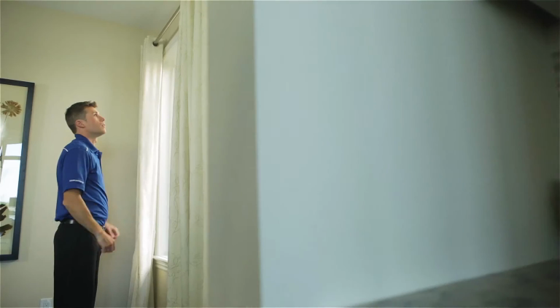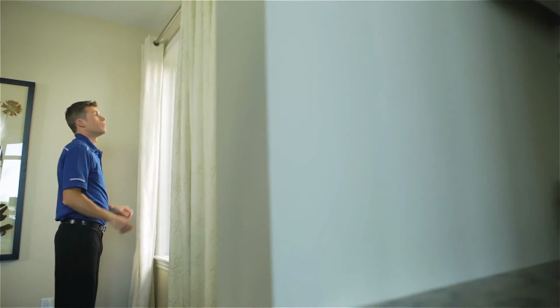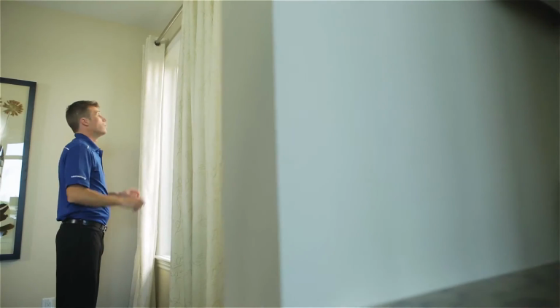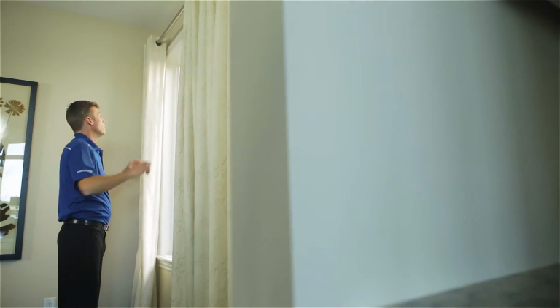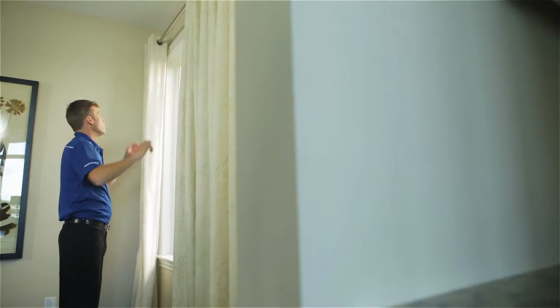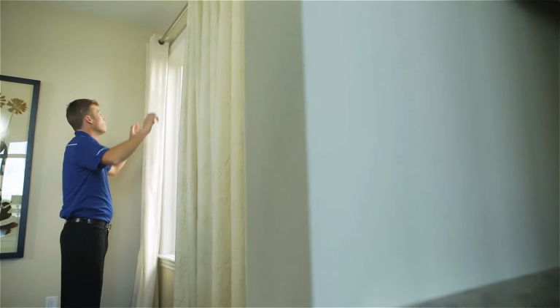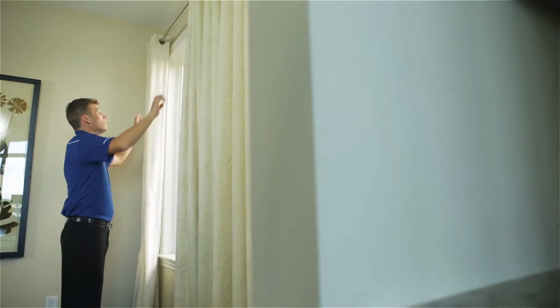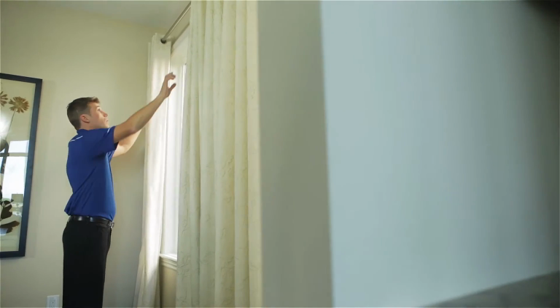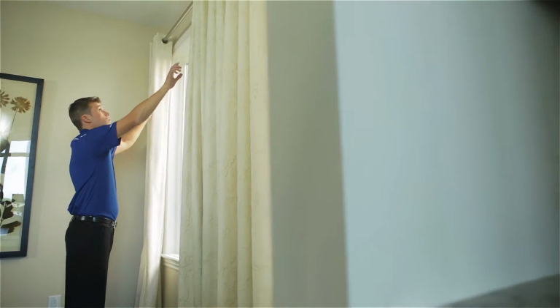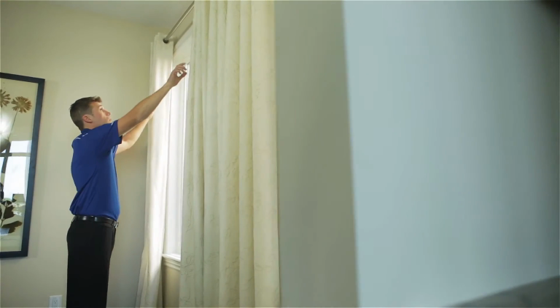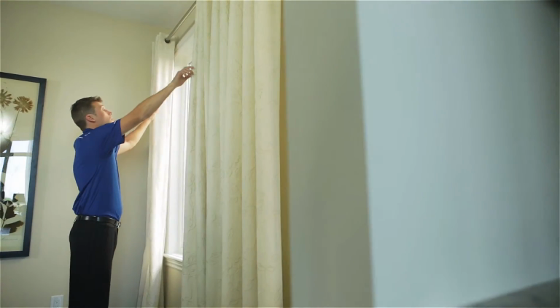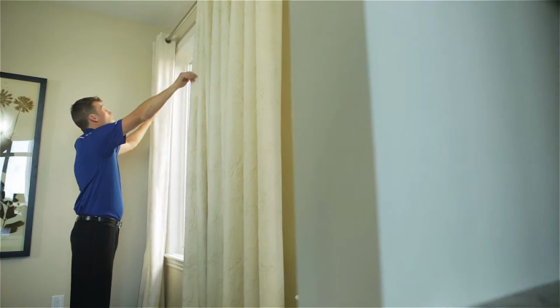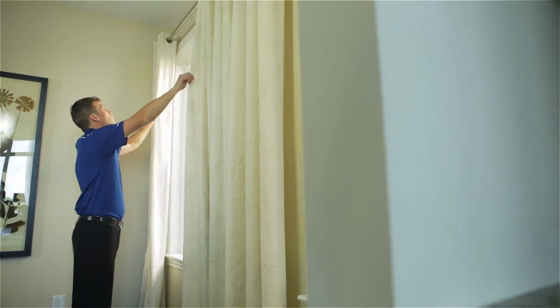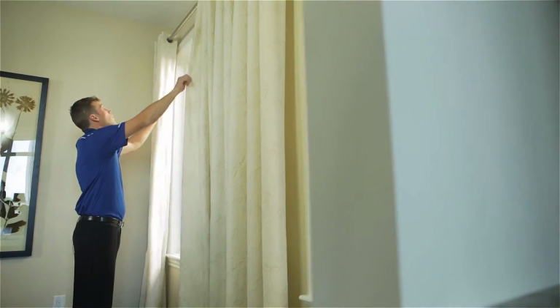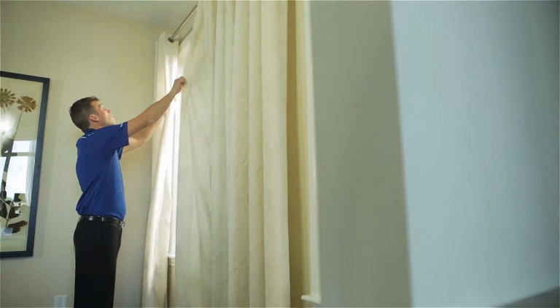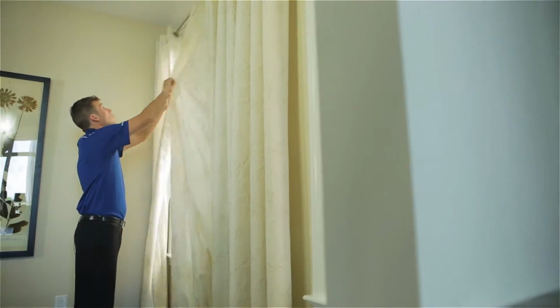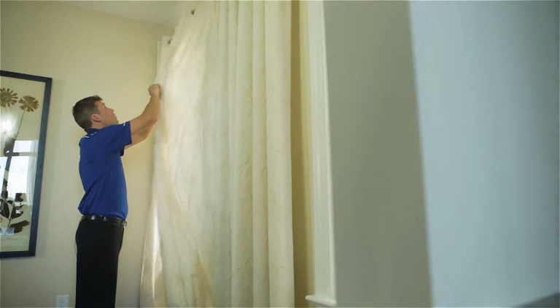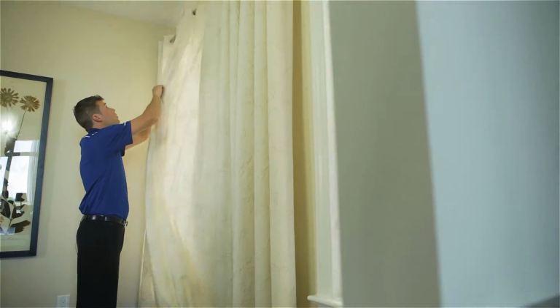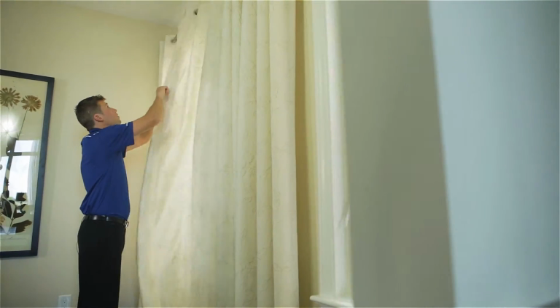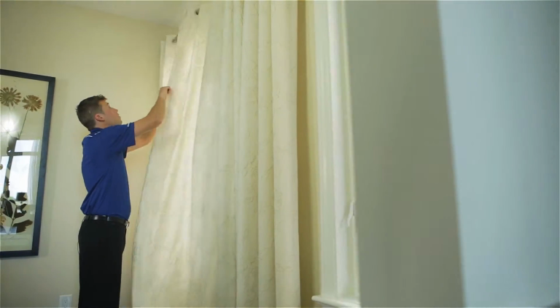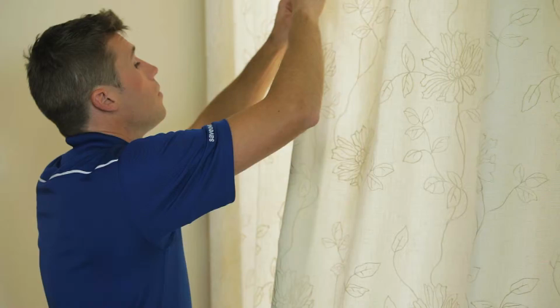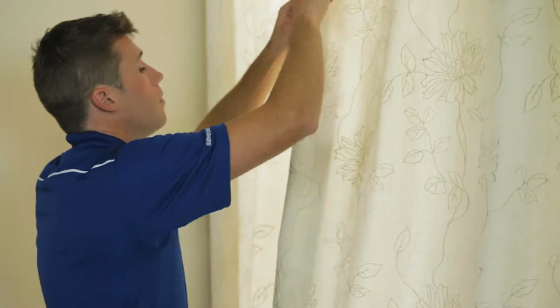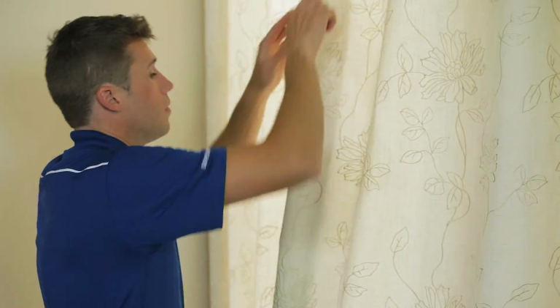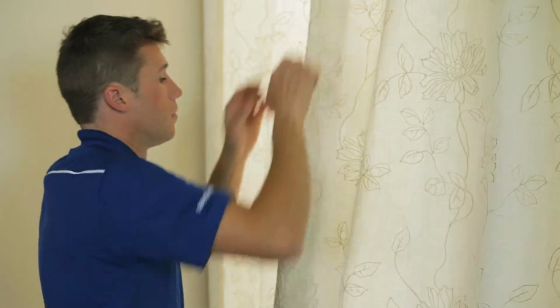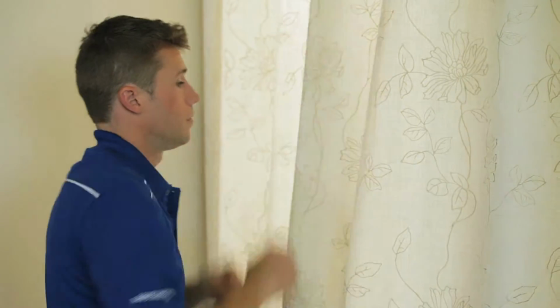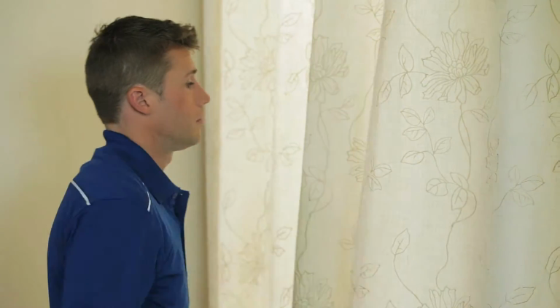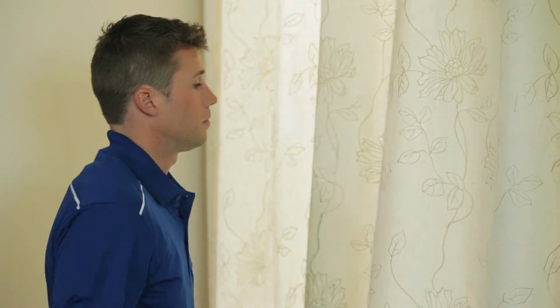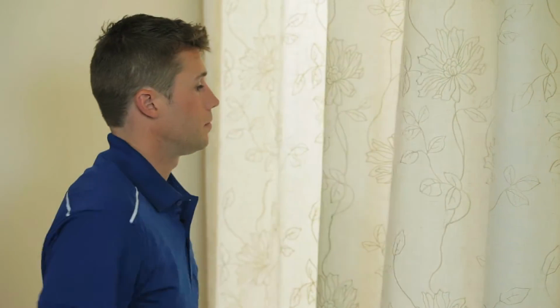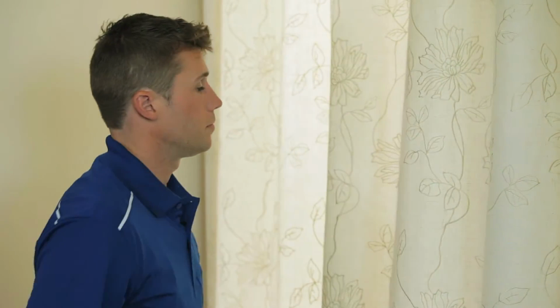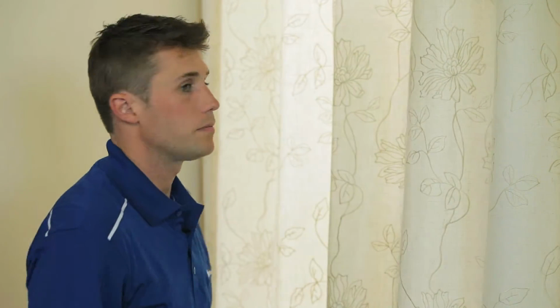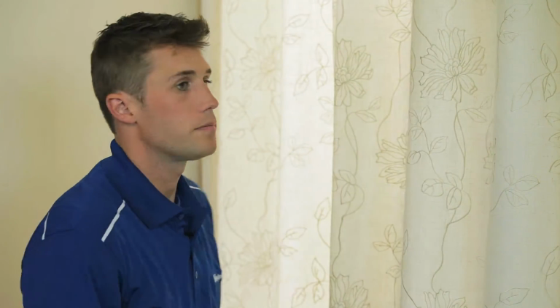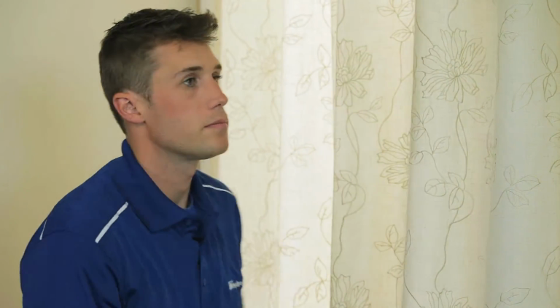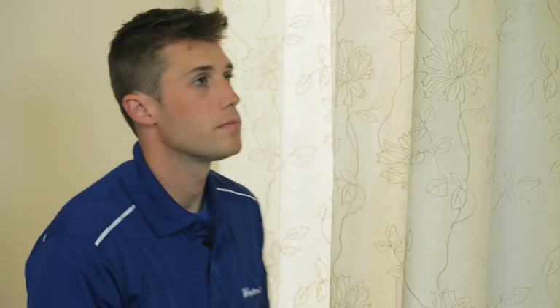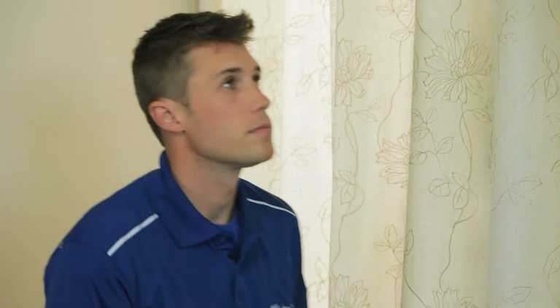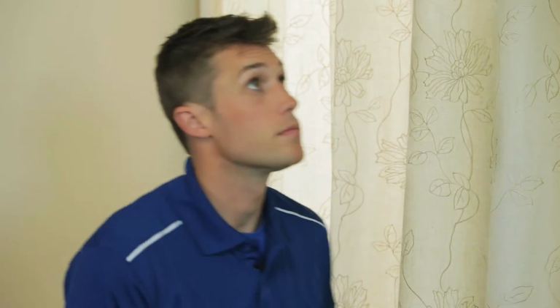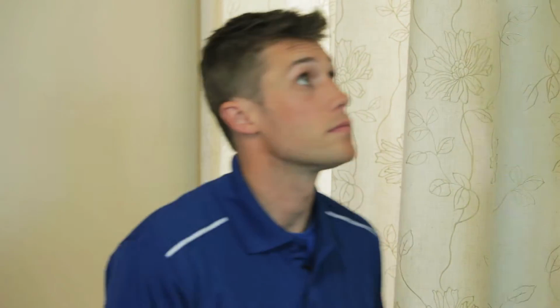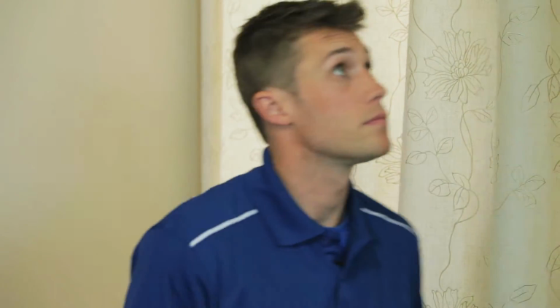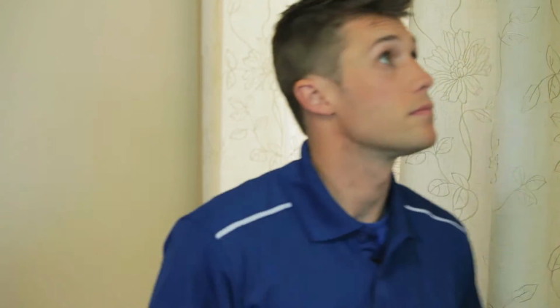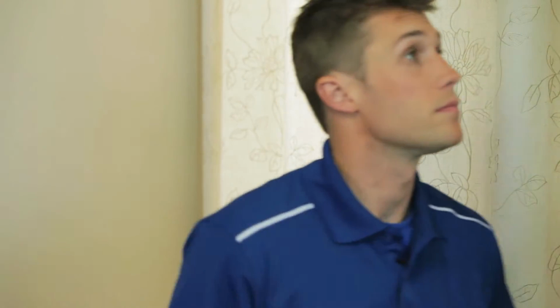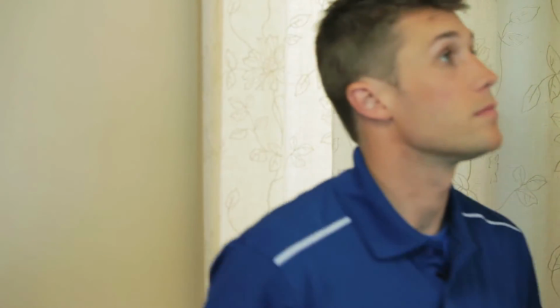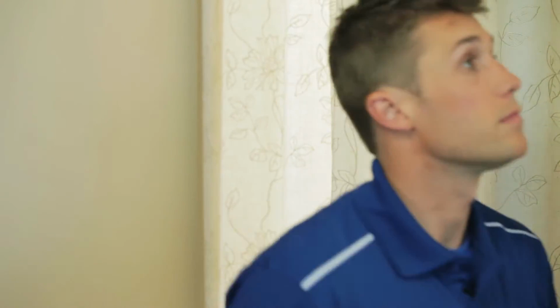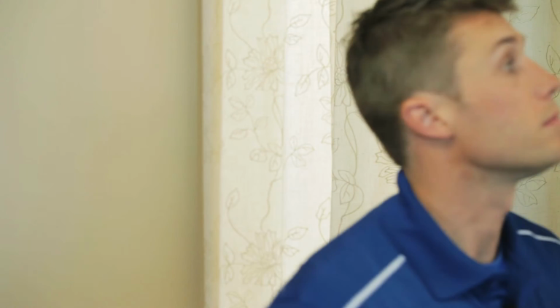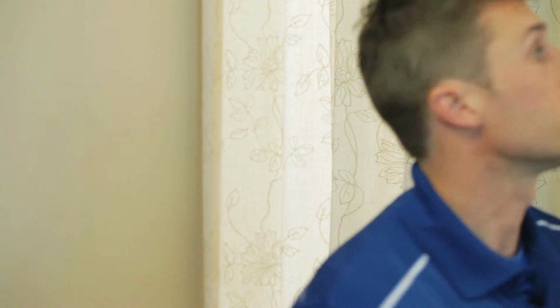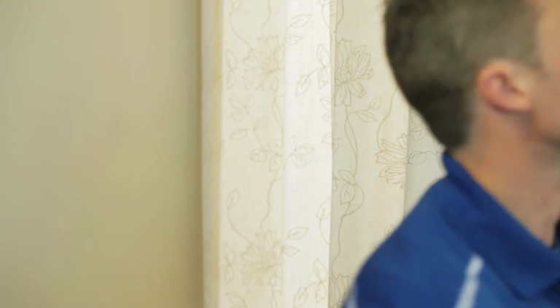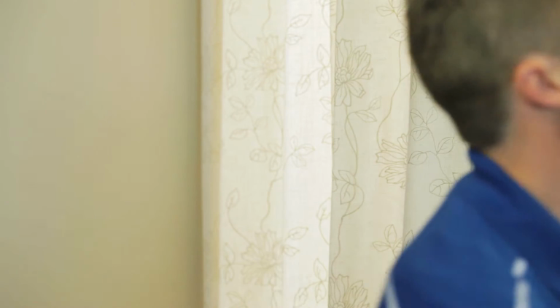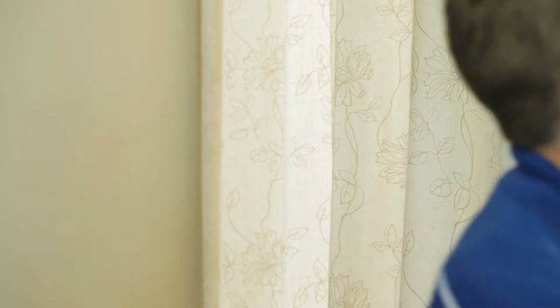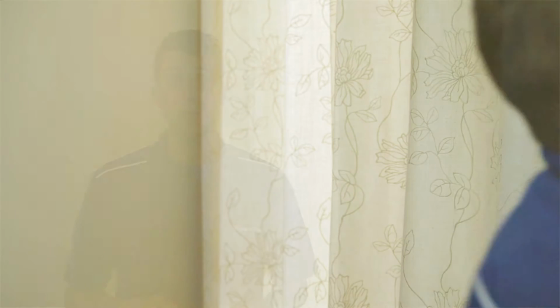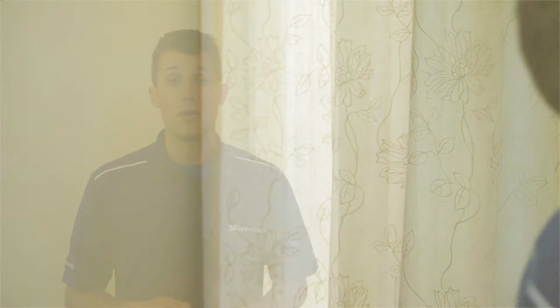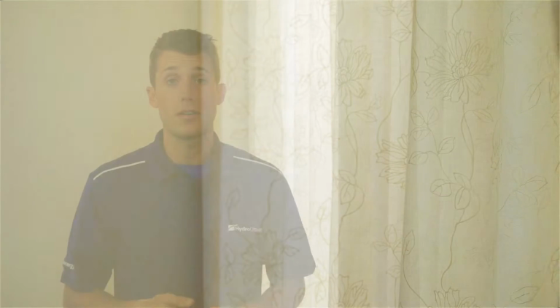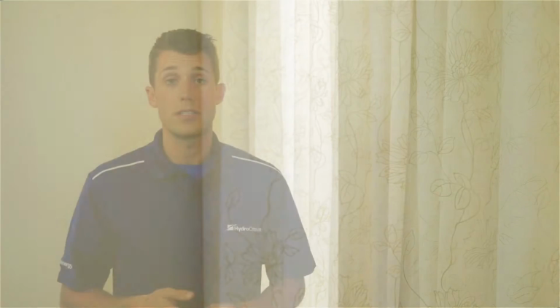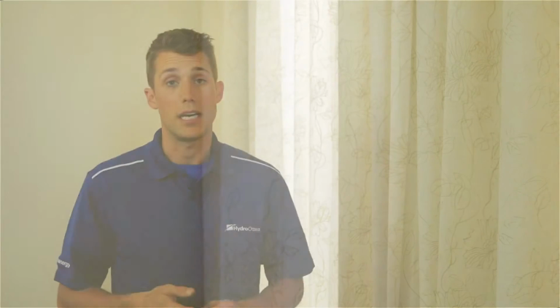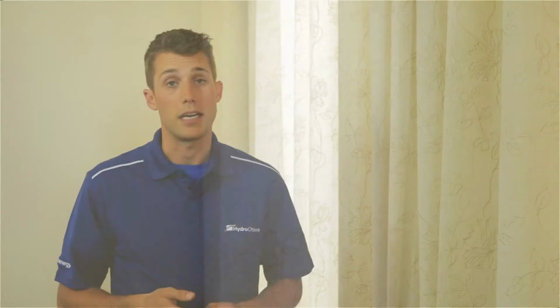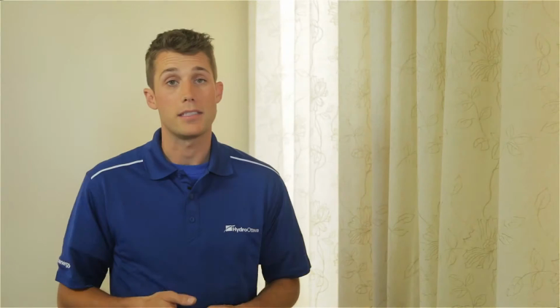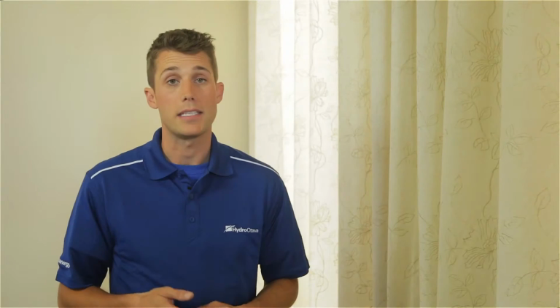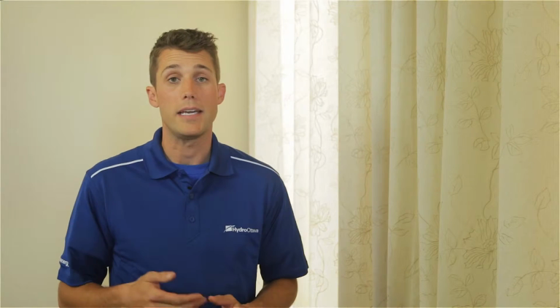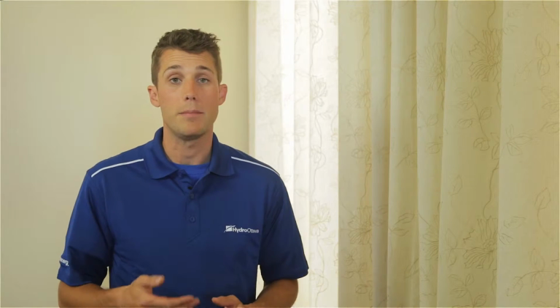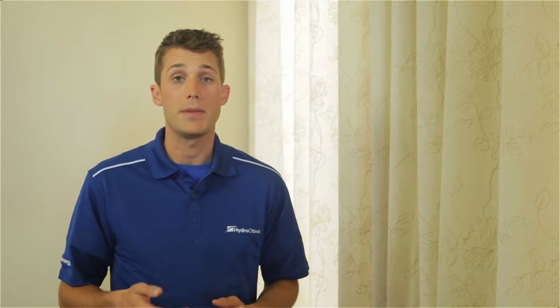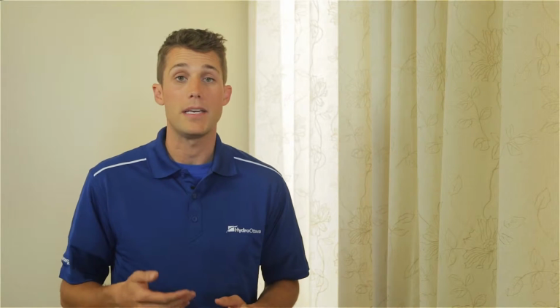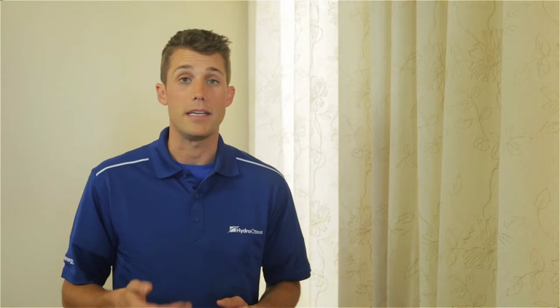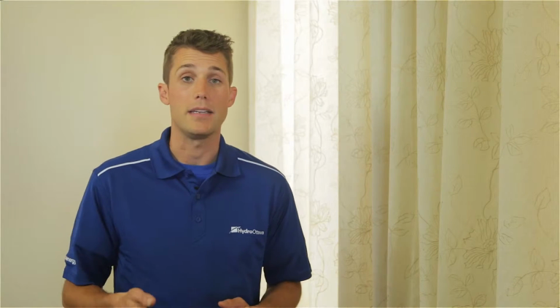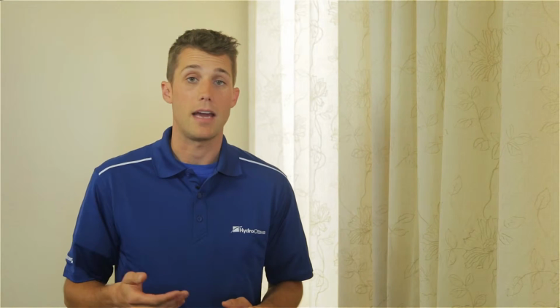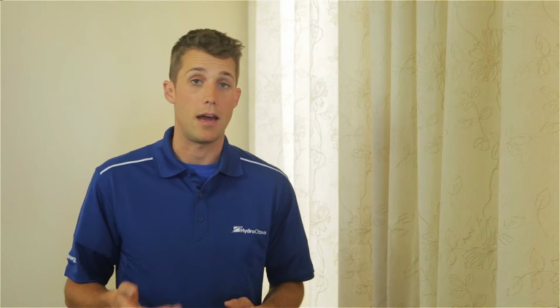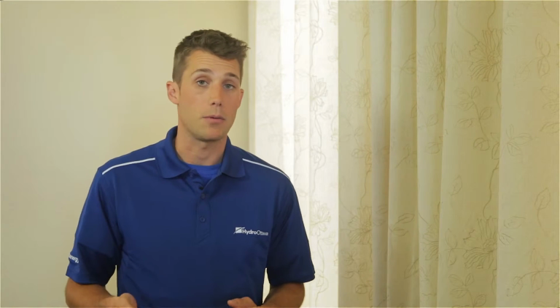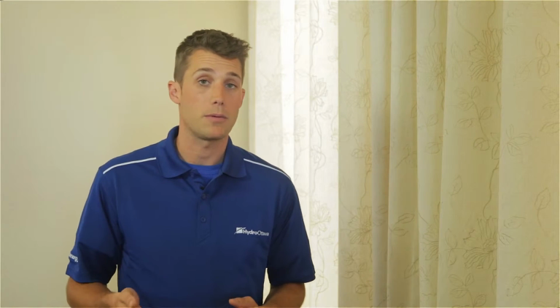Window coverings are another simple solution. Just close curtains and blinds during the hottest part of the day to keep the heat out.